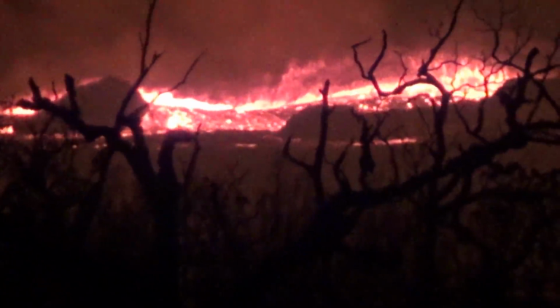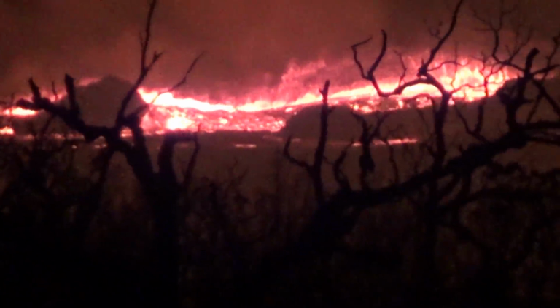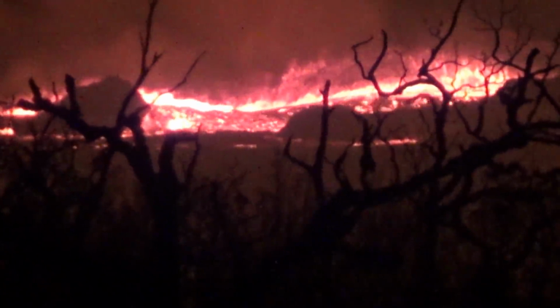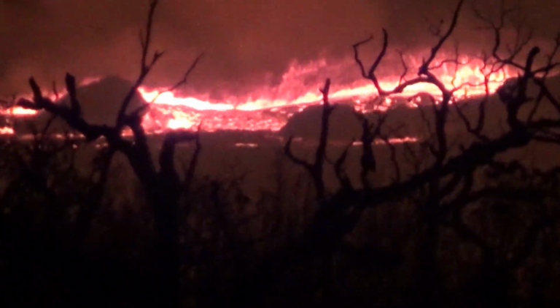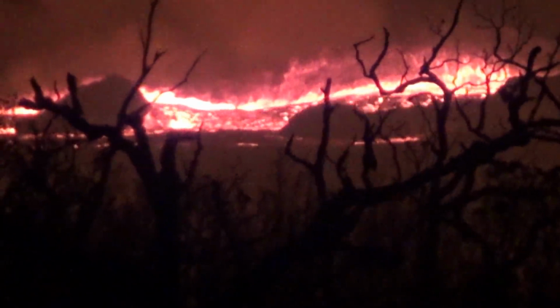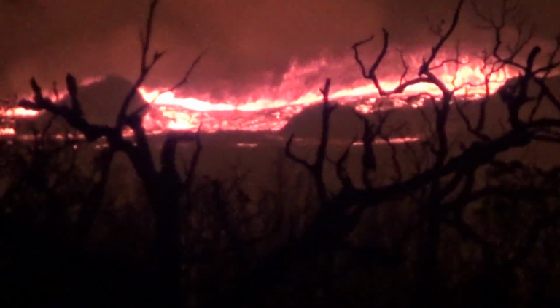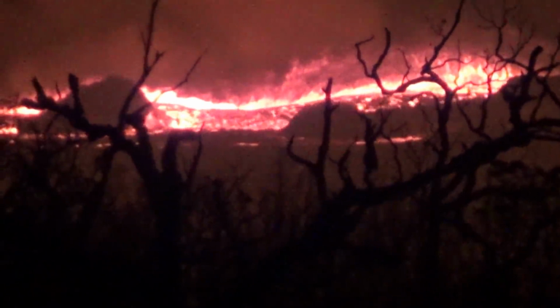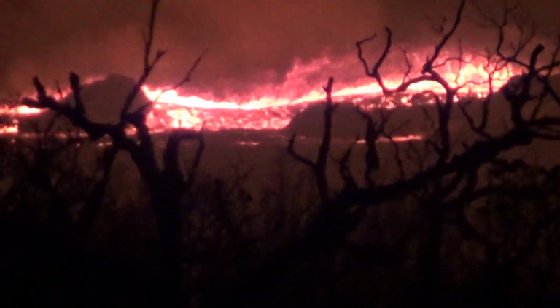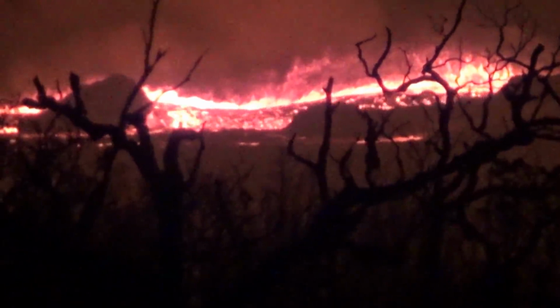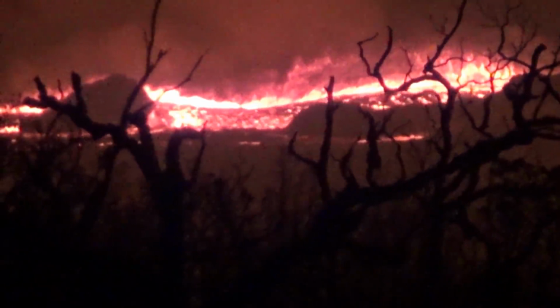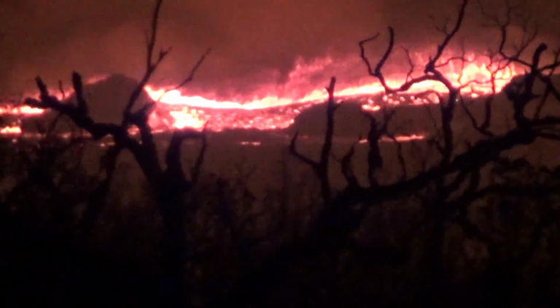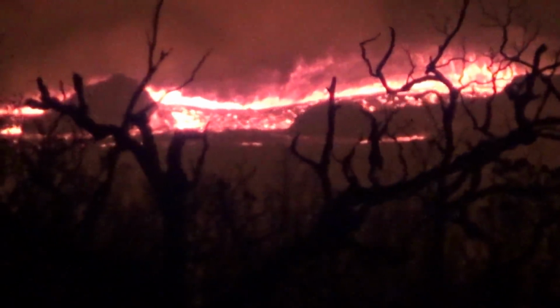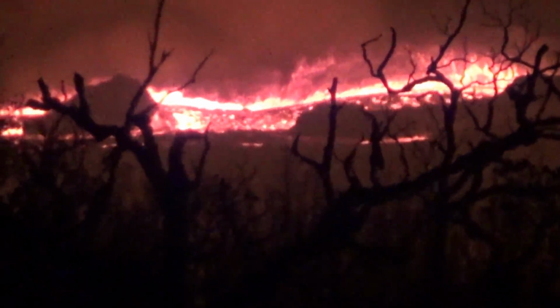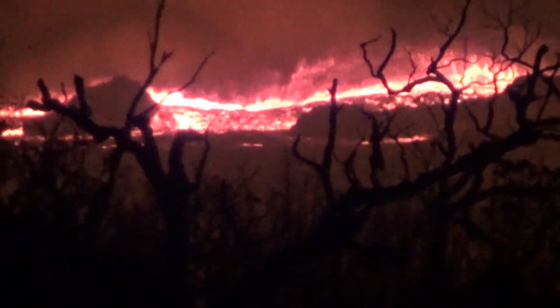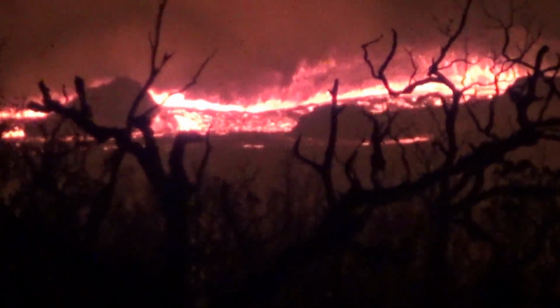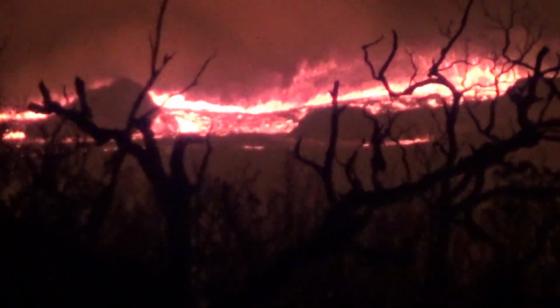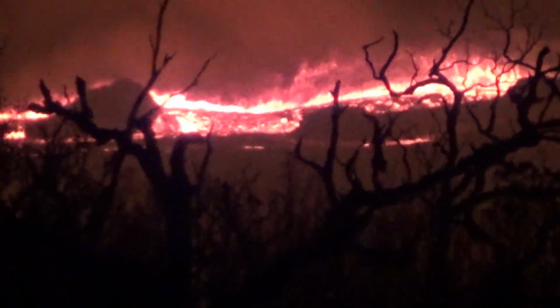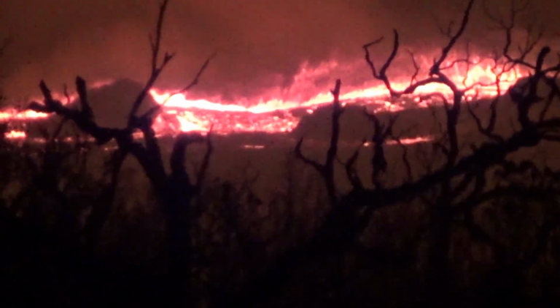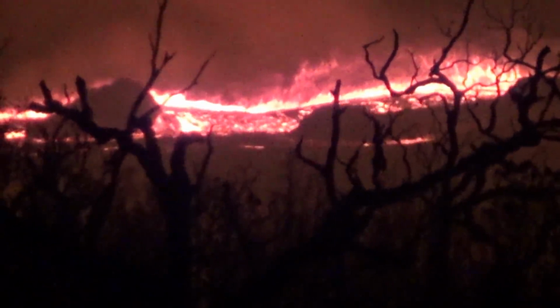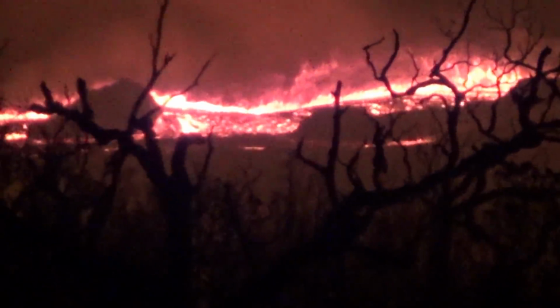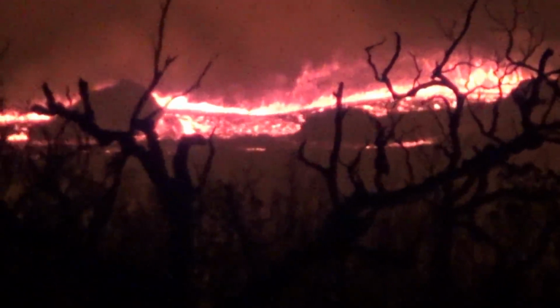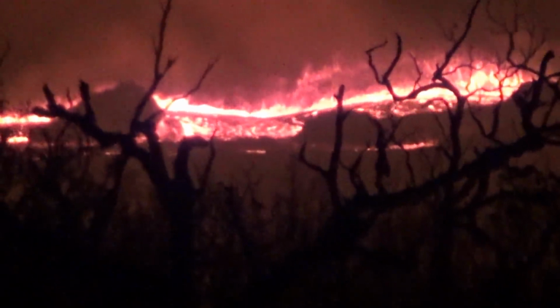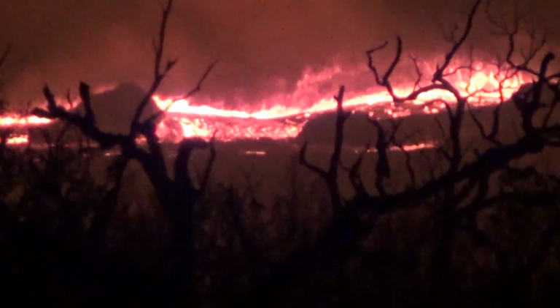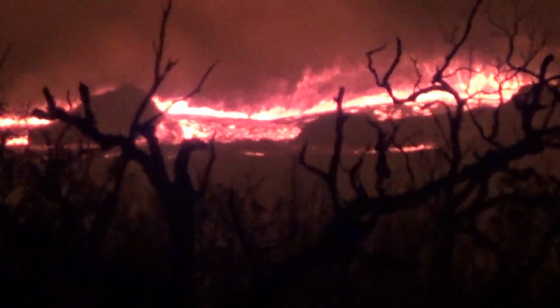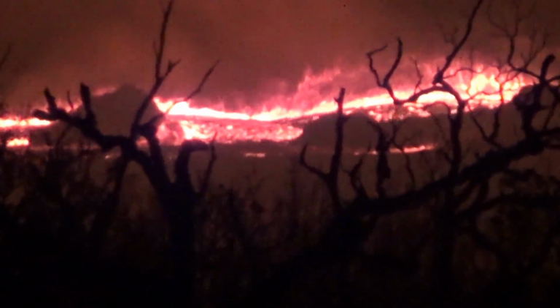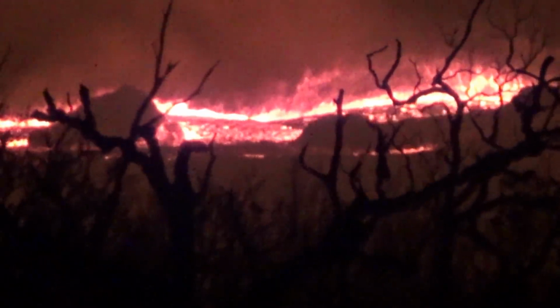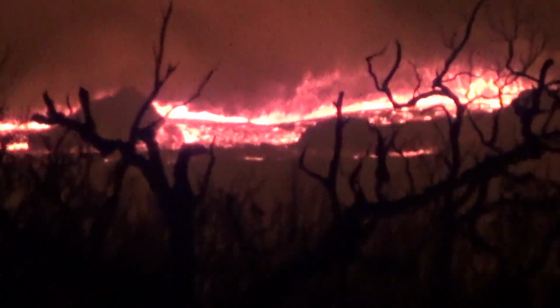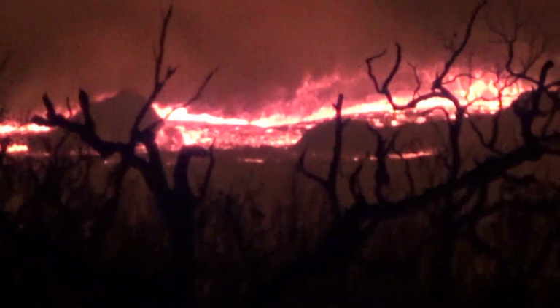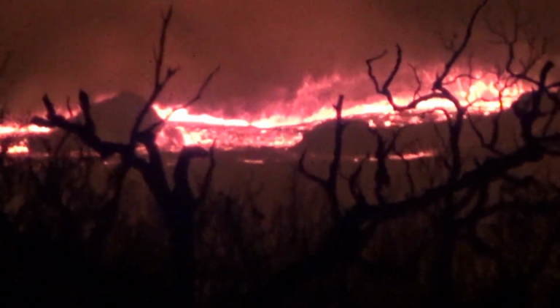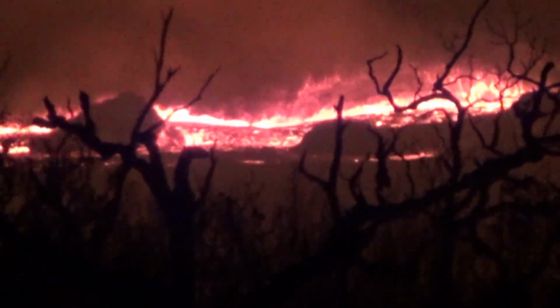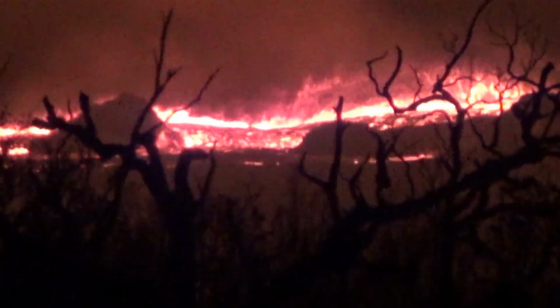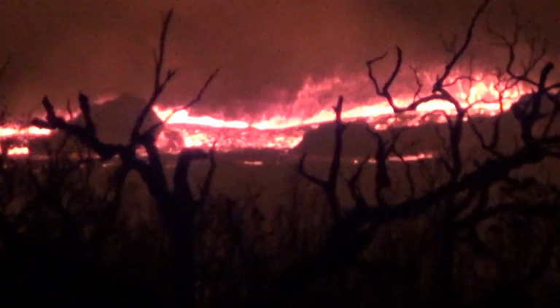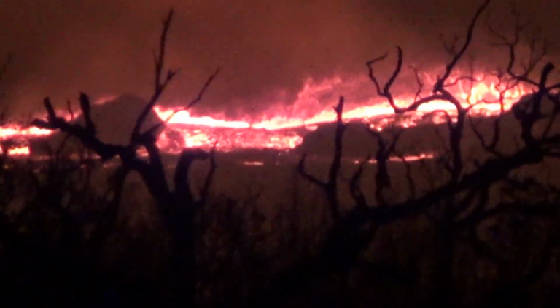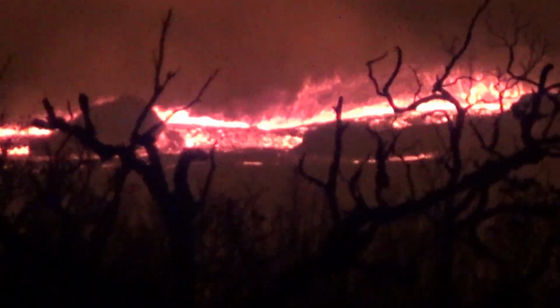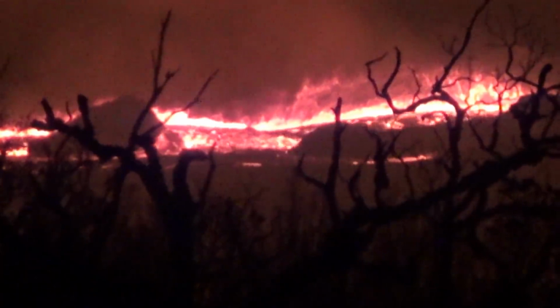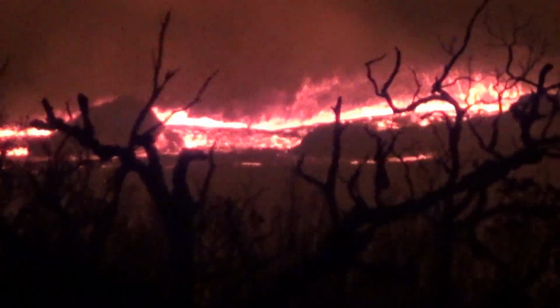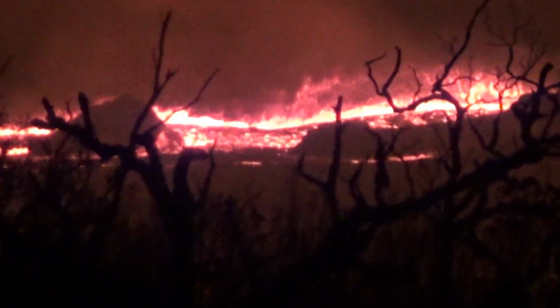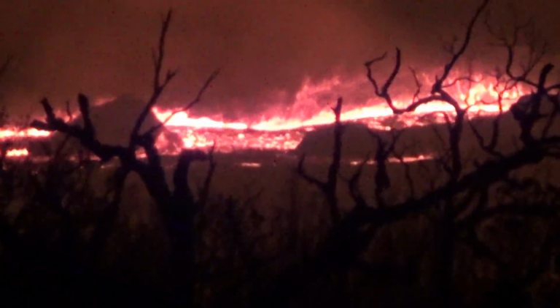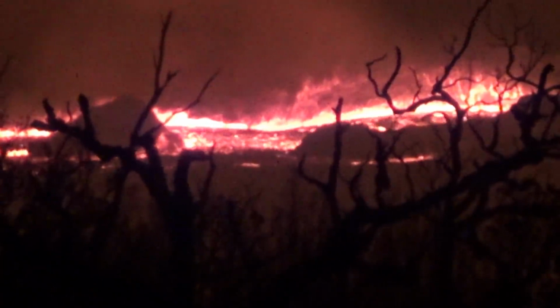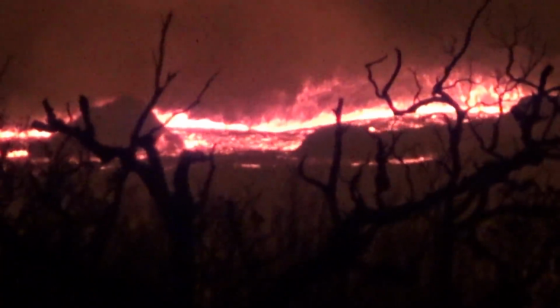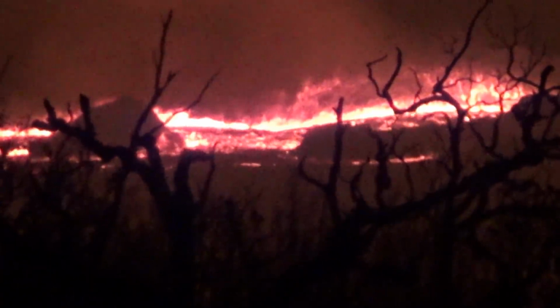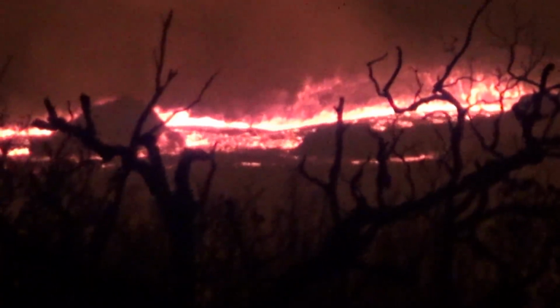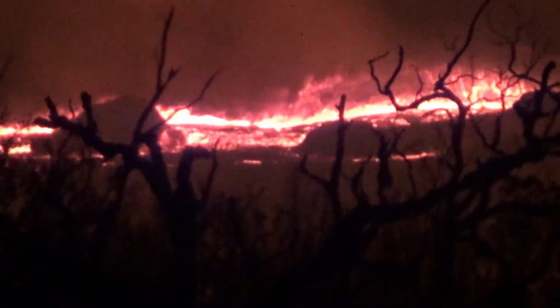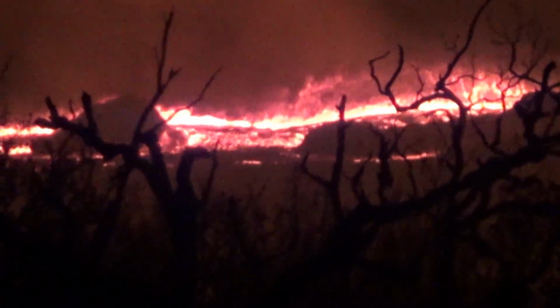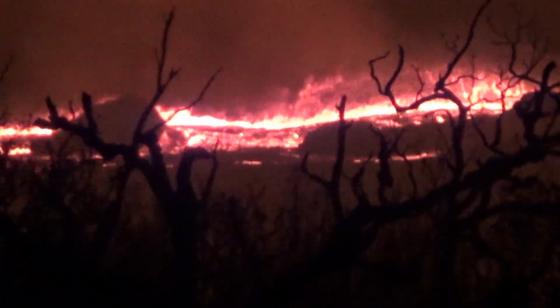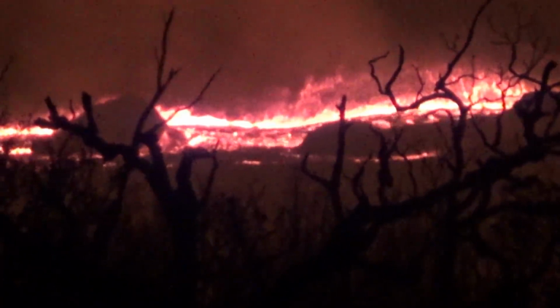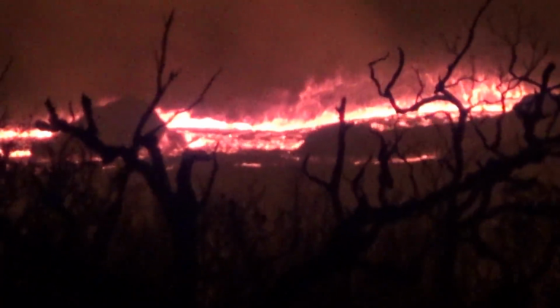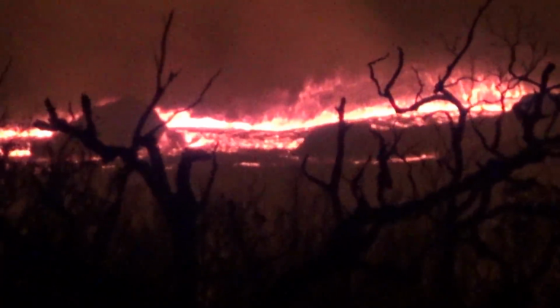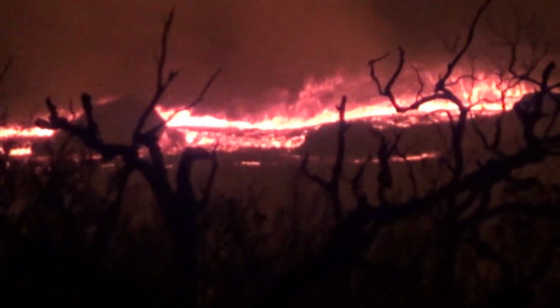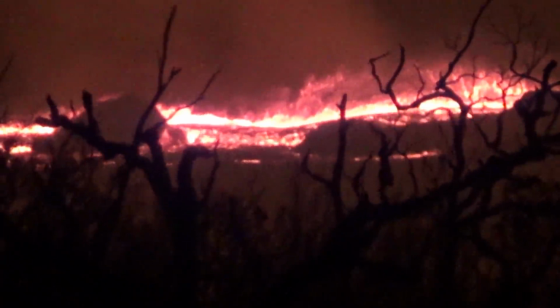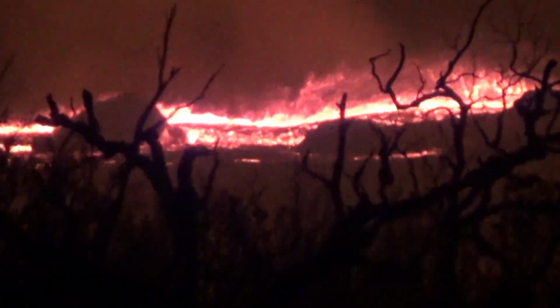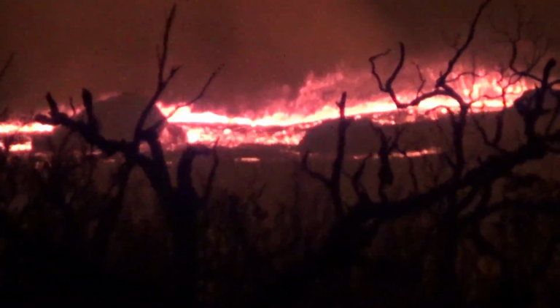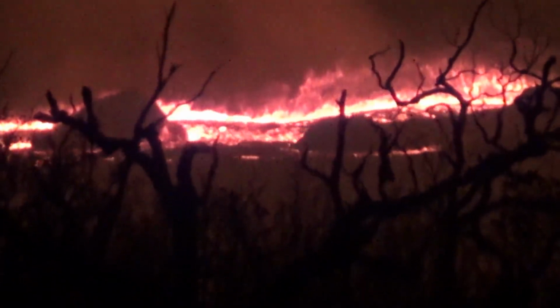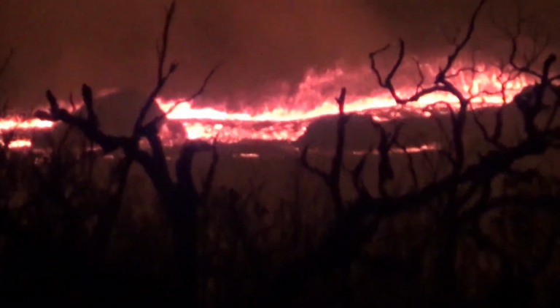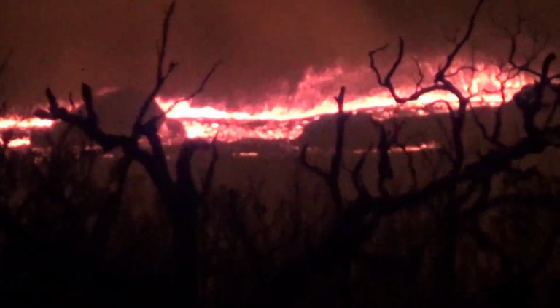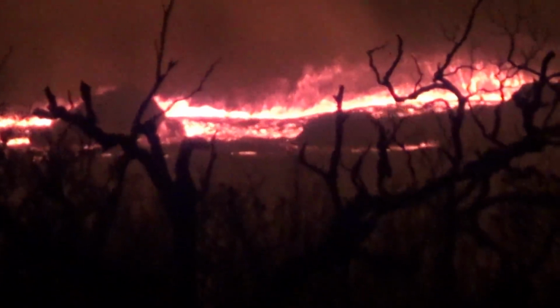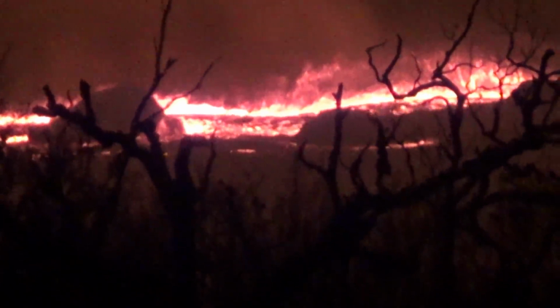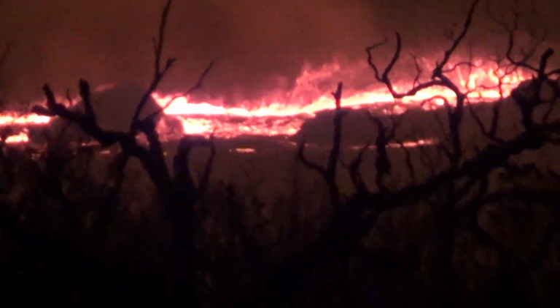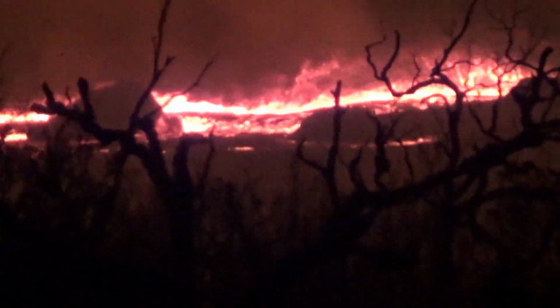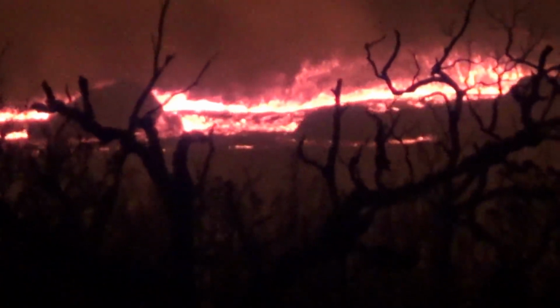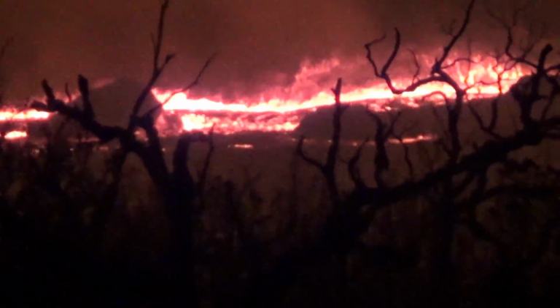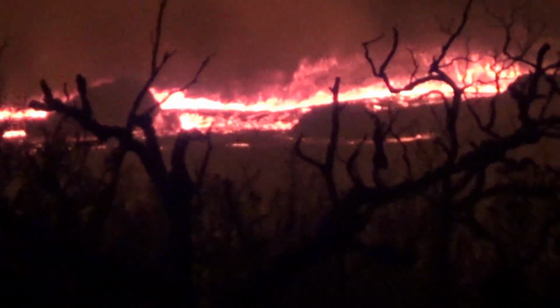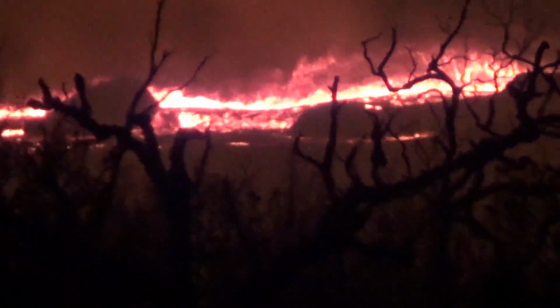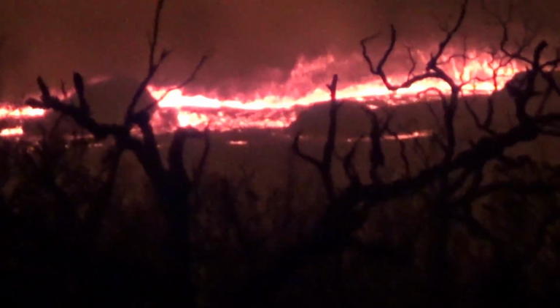Now it's starting to die down a little bit, and so we just witnessed the pulse. Look at that — now it's just dying down a little bit. See? That was a pulse of lava.